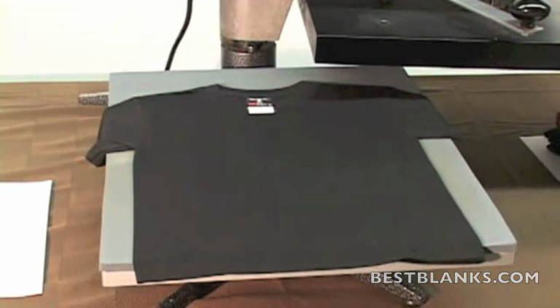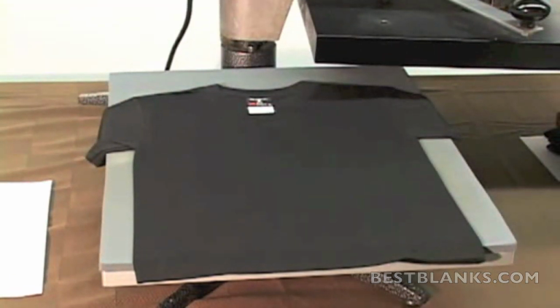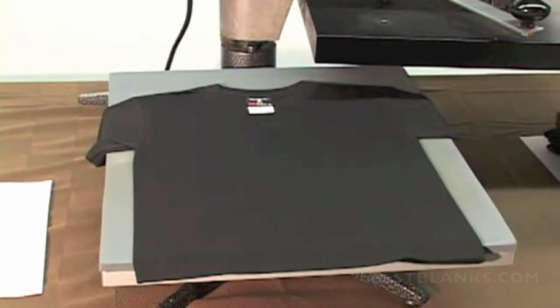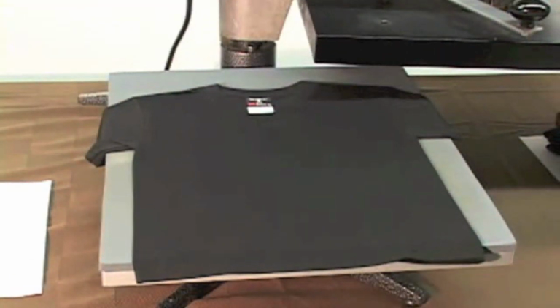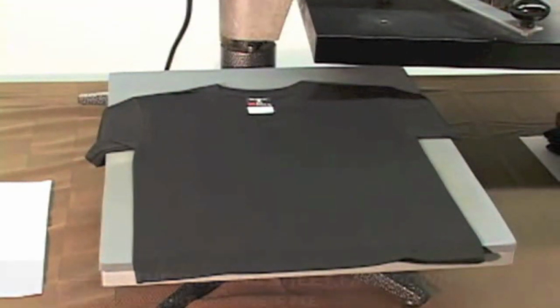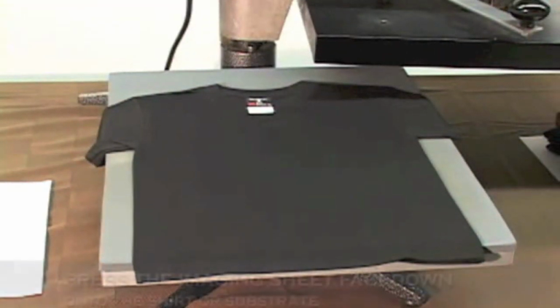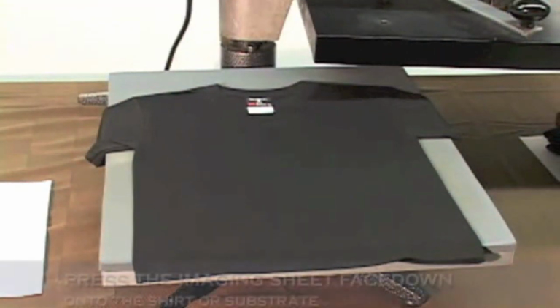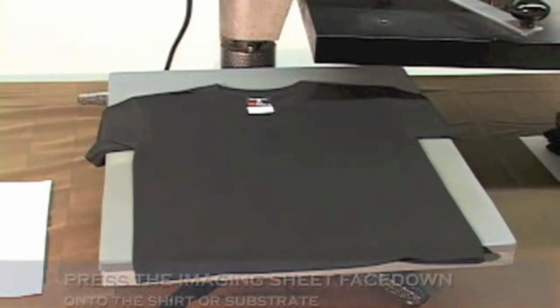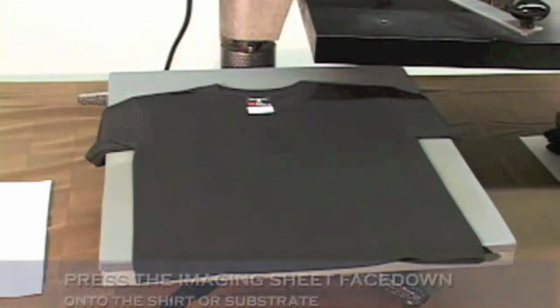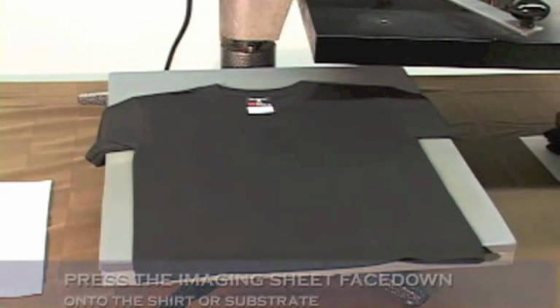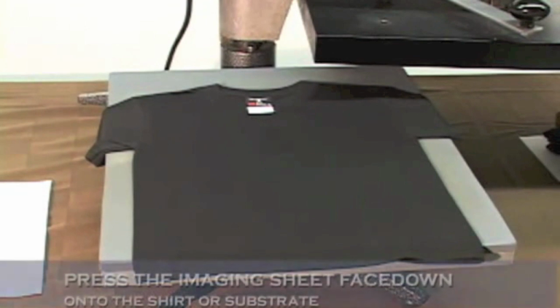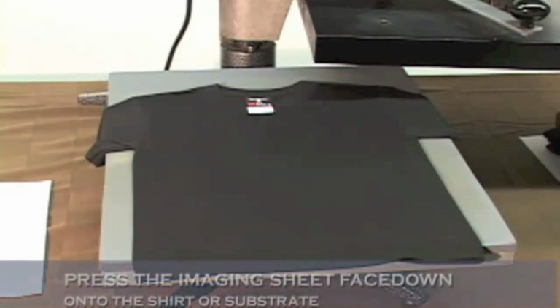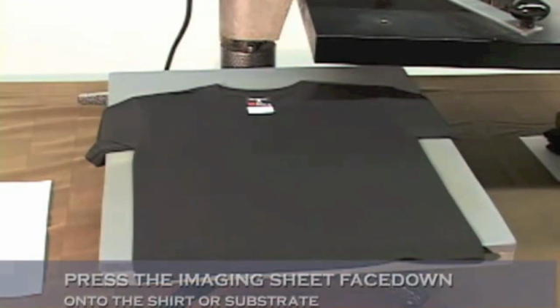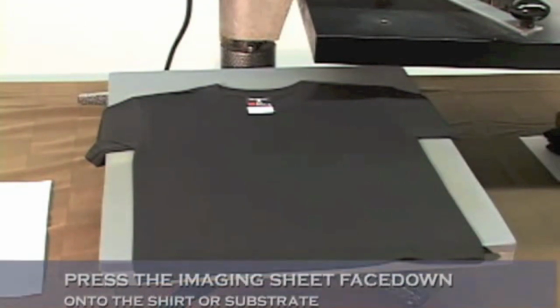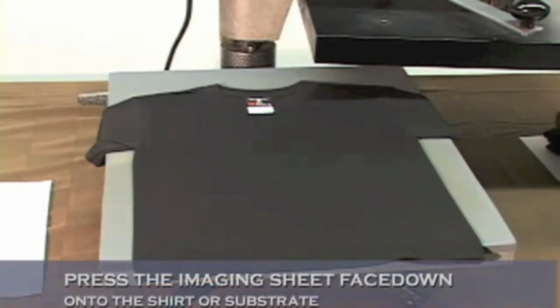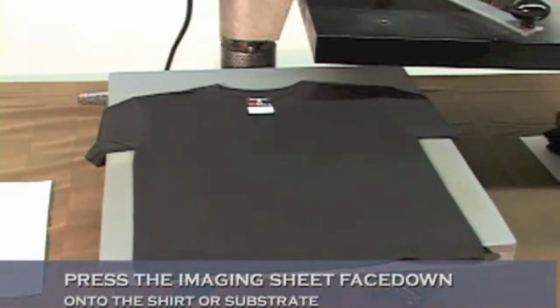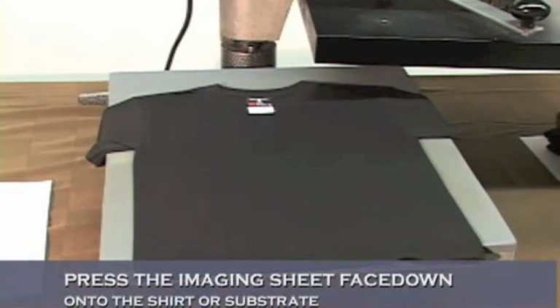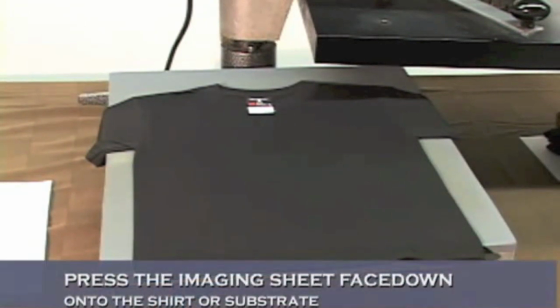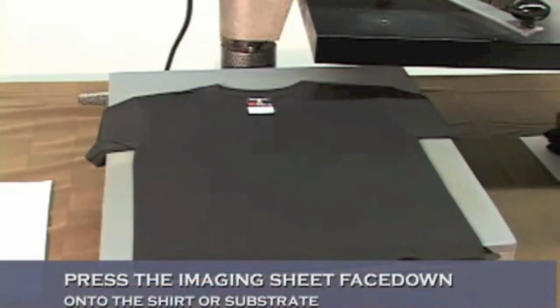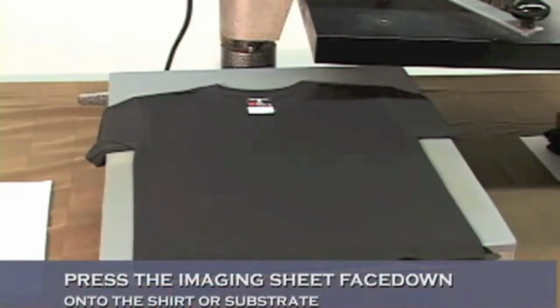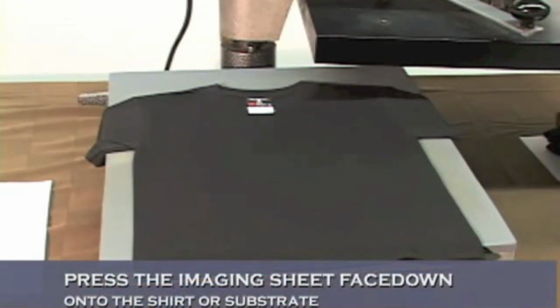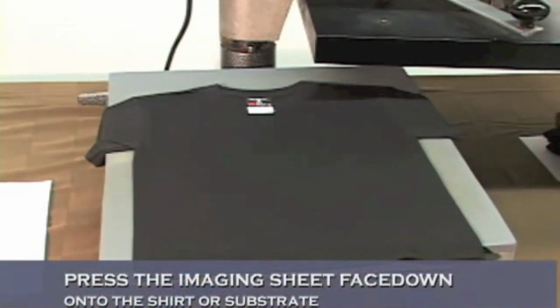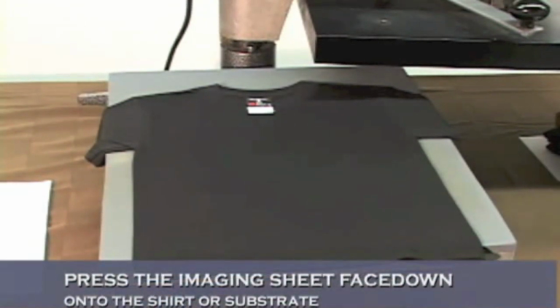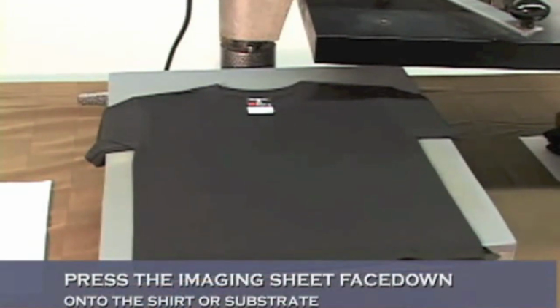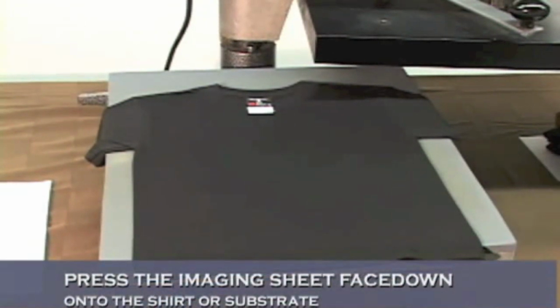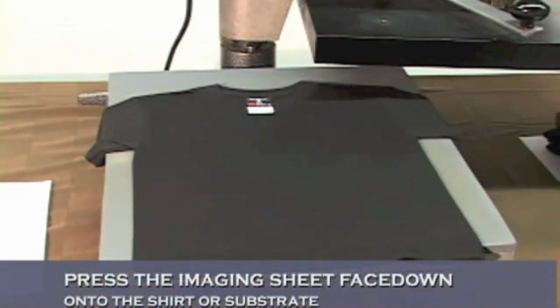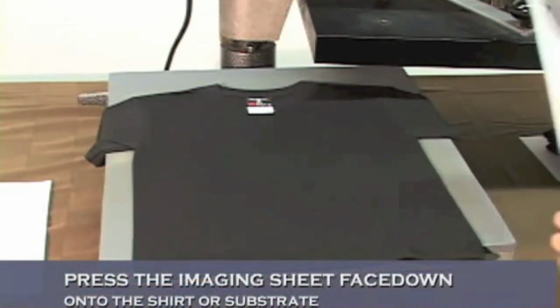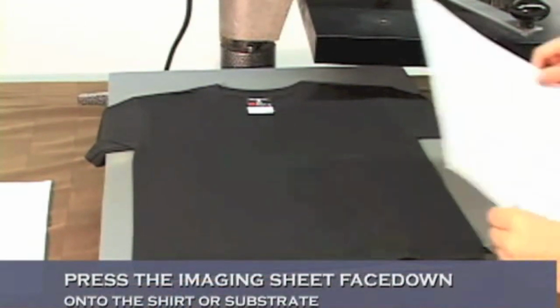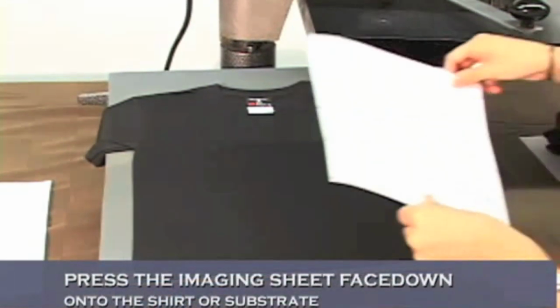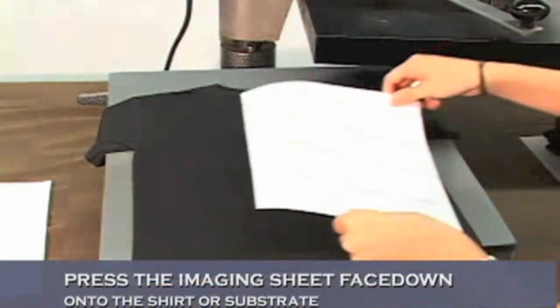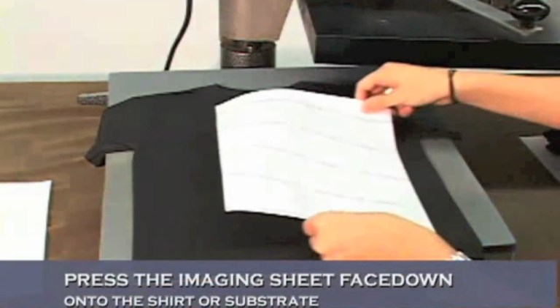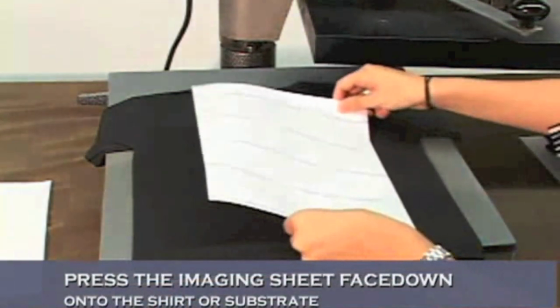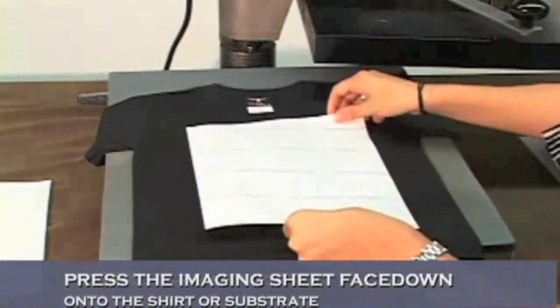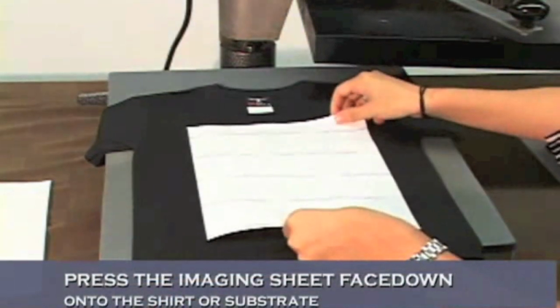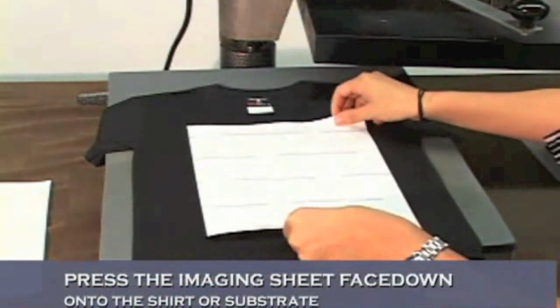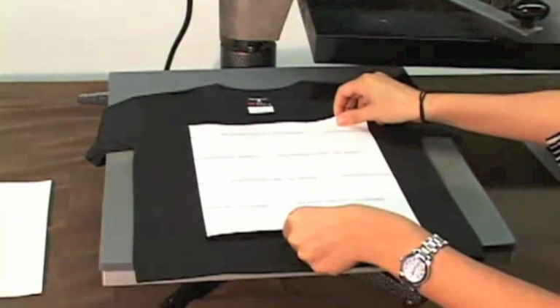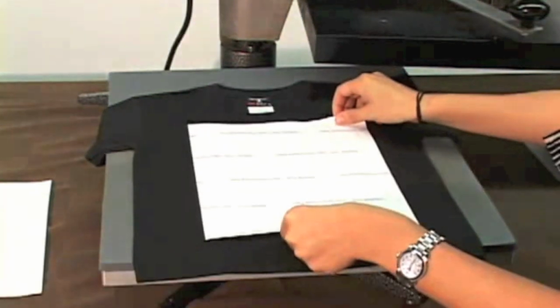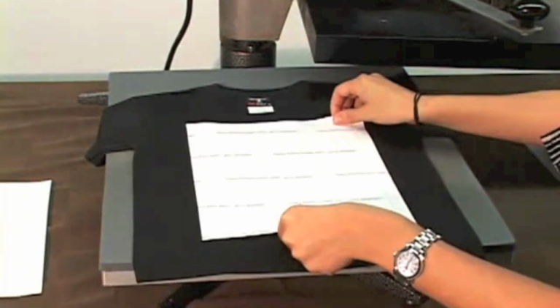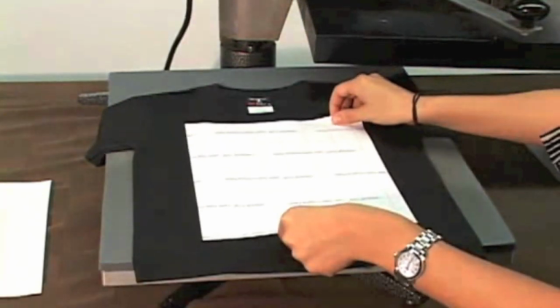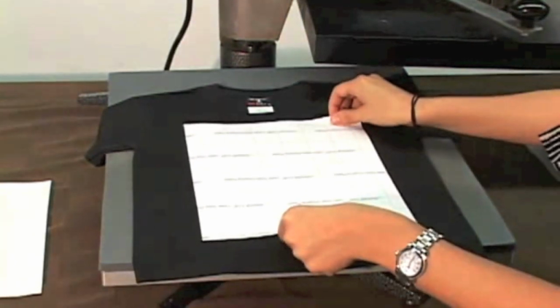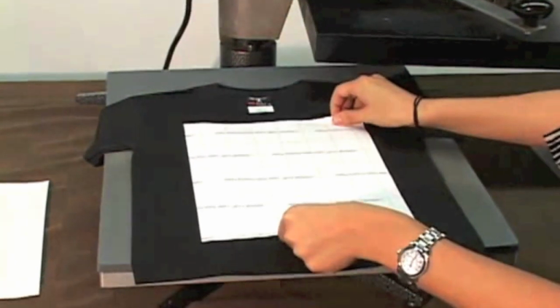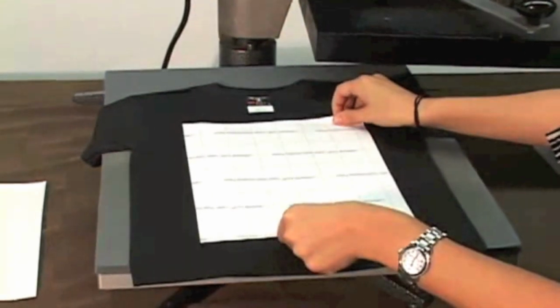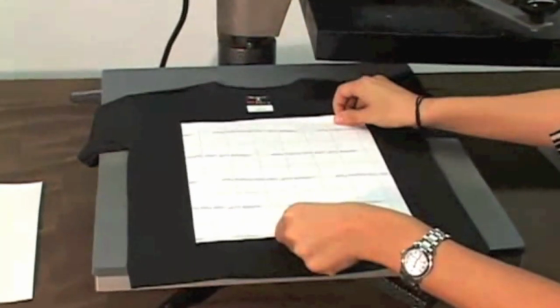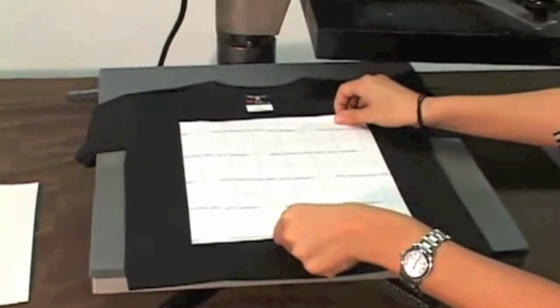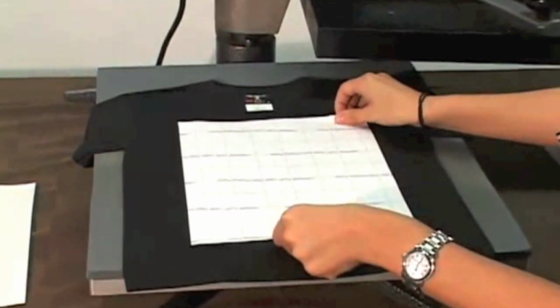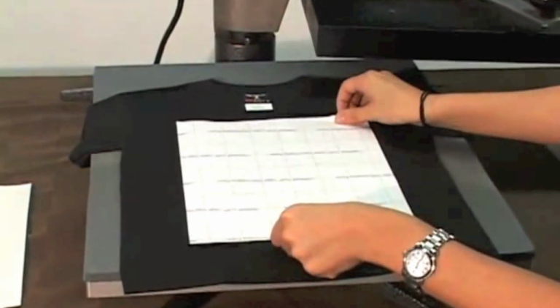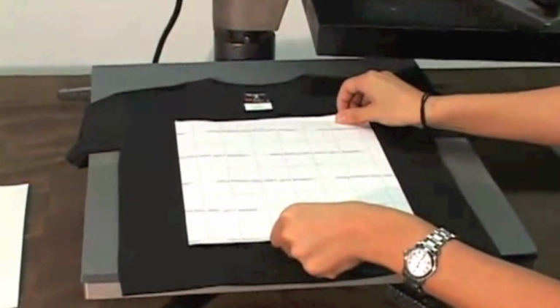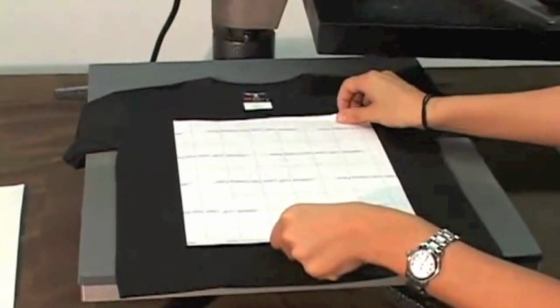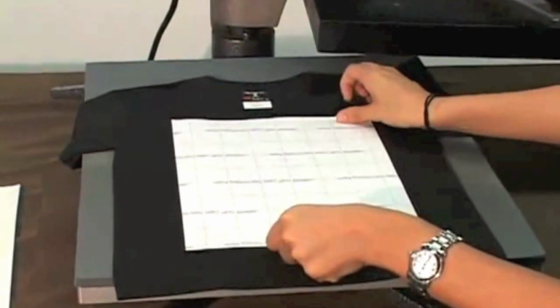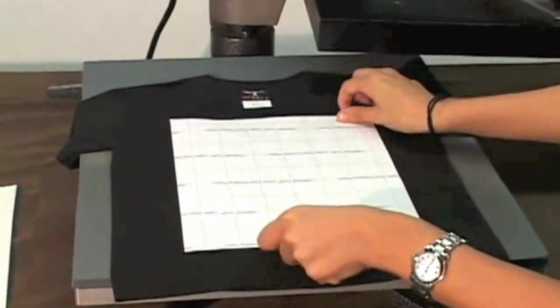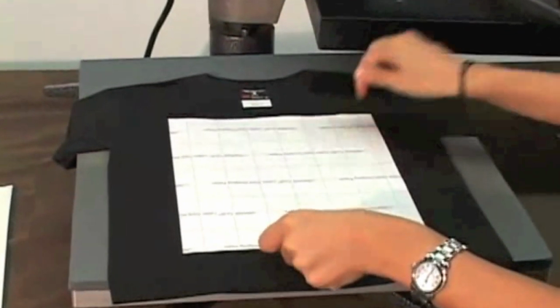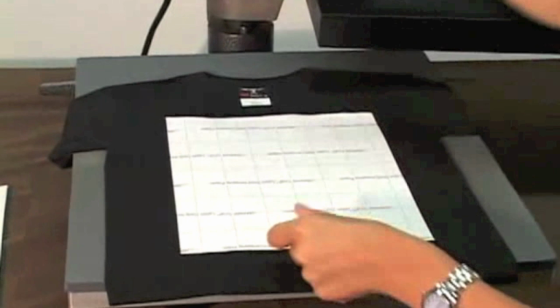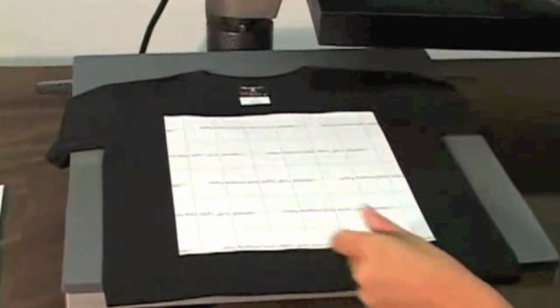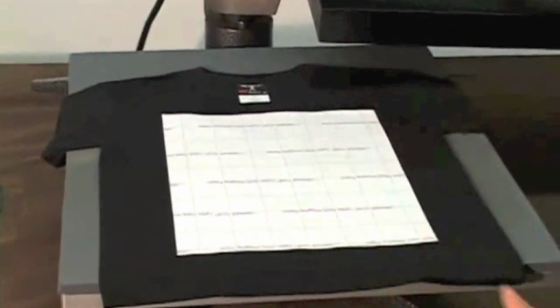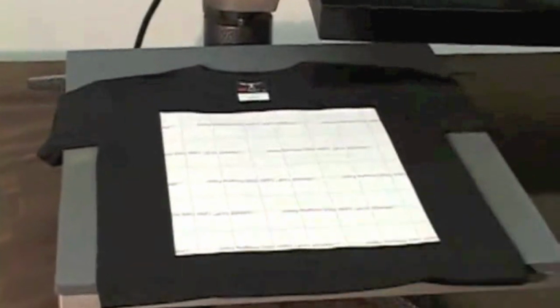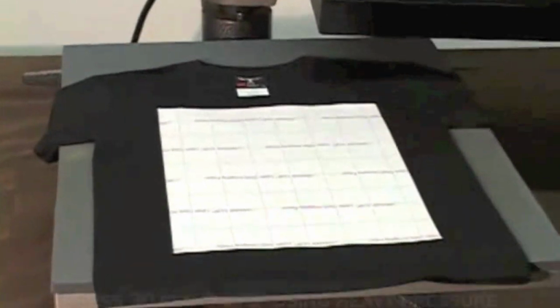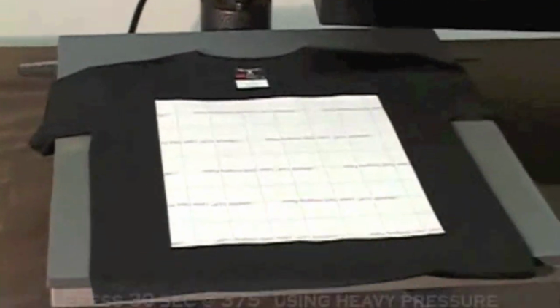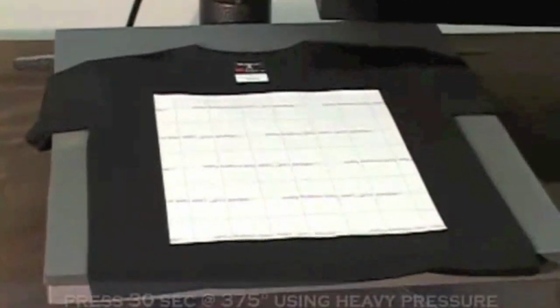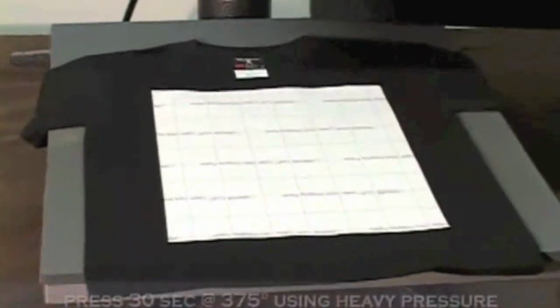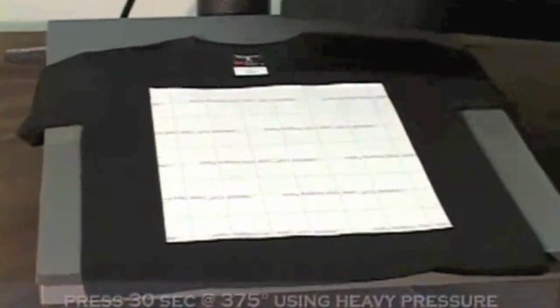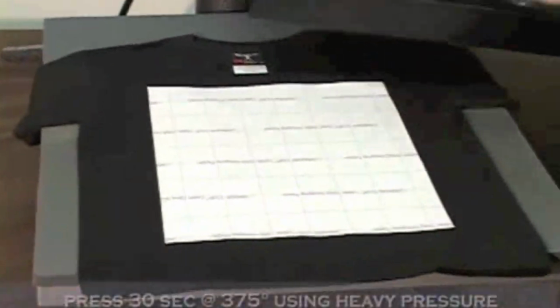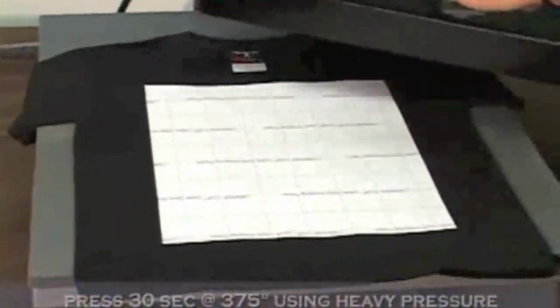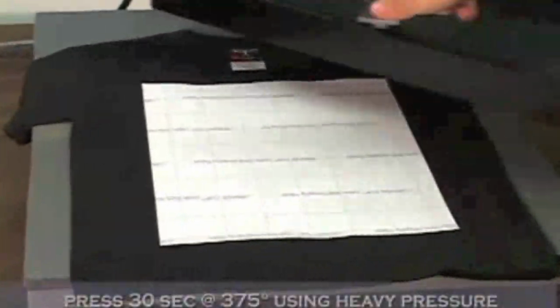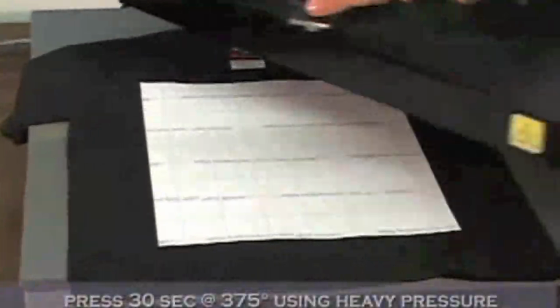Once you've pre-pressed, you want to take your imaging sheet, place it on top of the shirt, and press it at 375 degrees for 30 seconds.